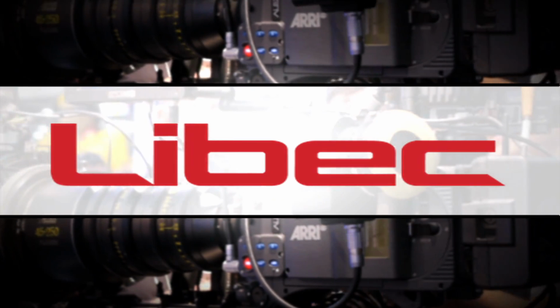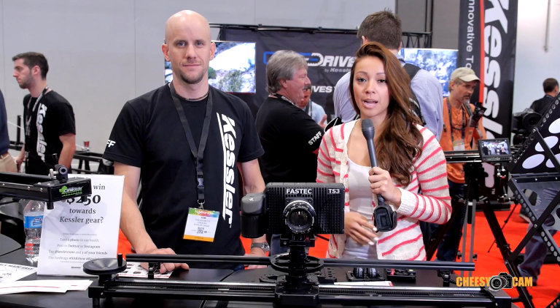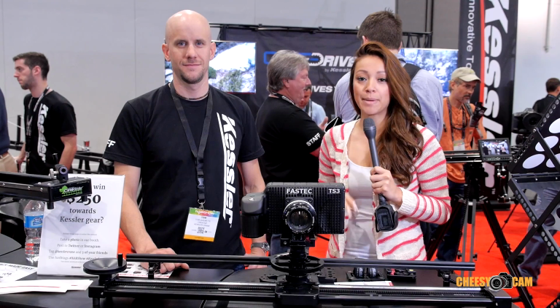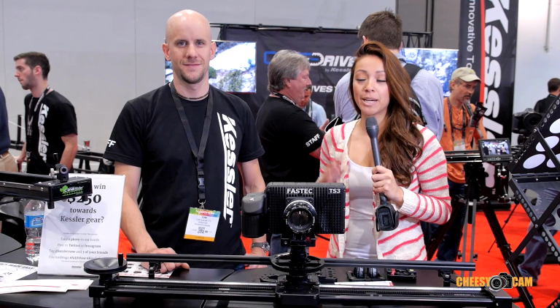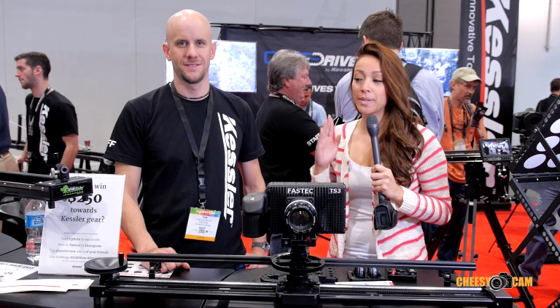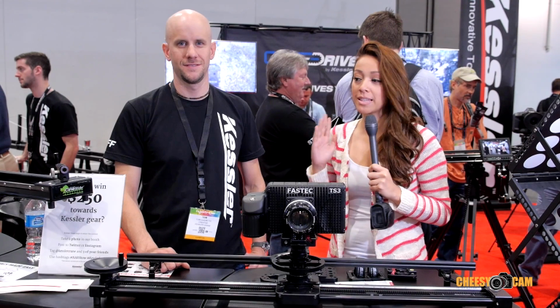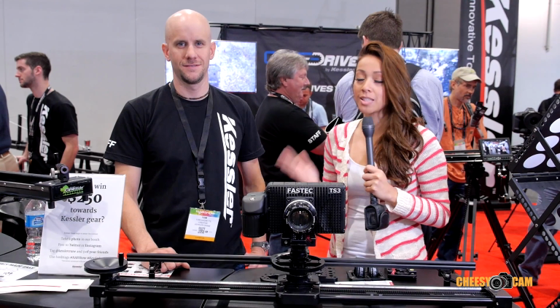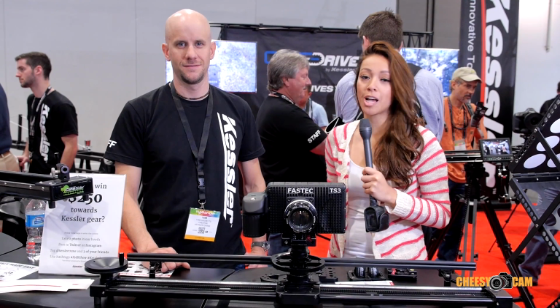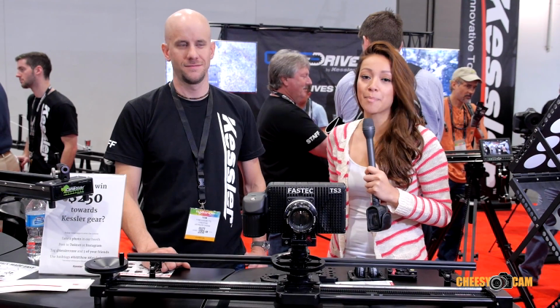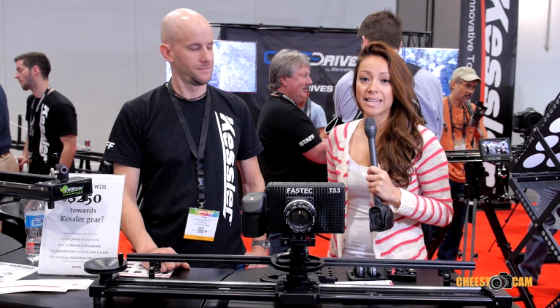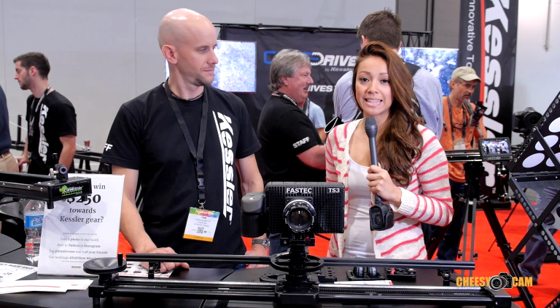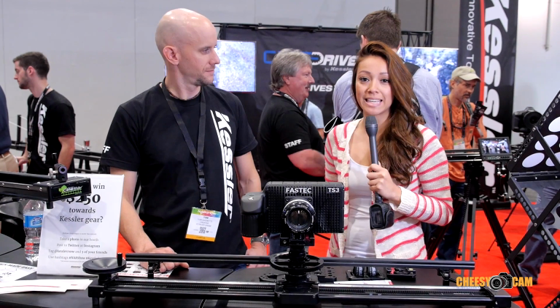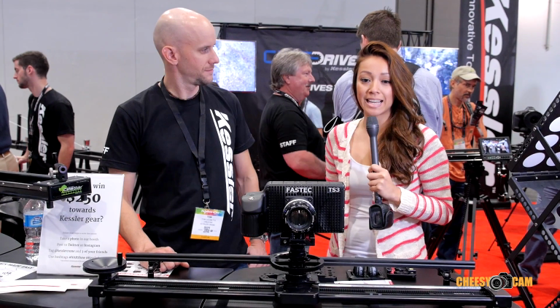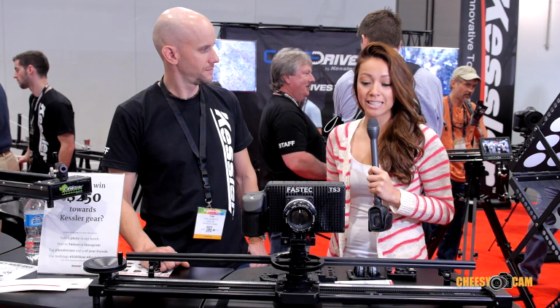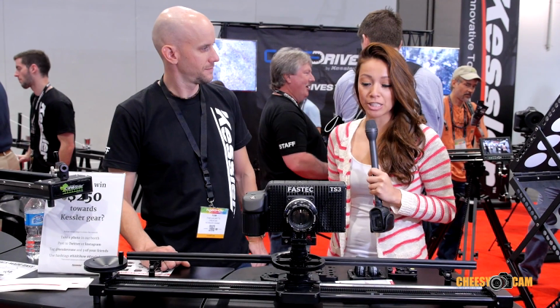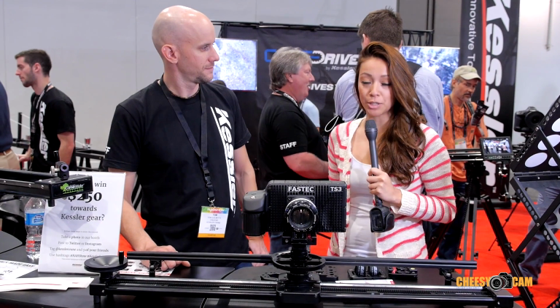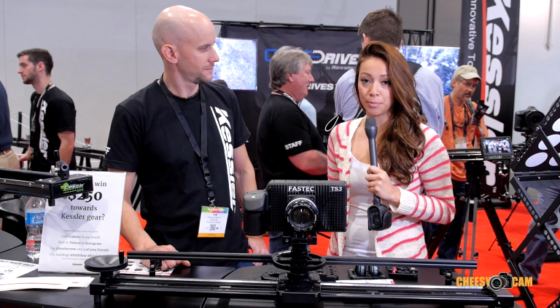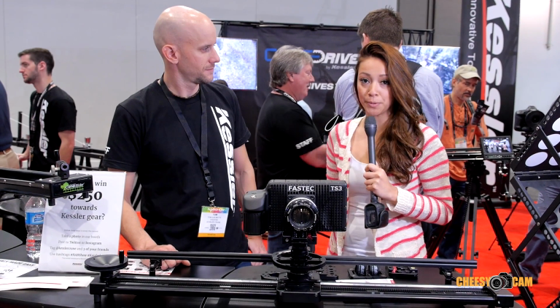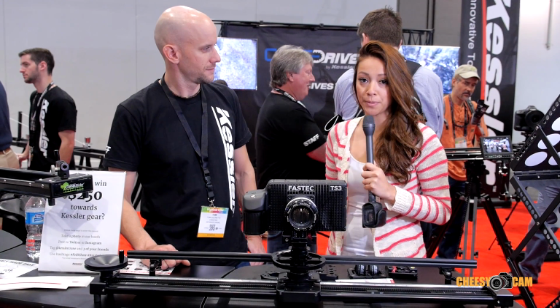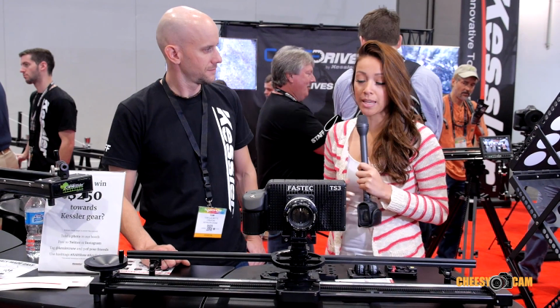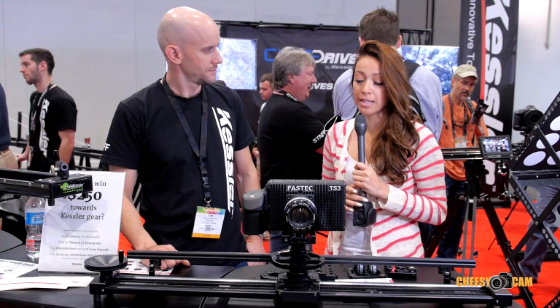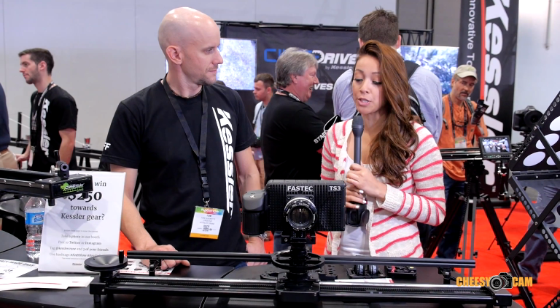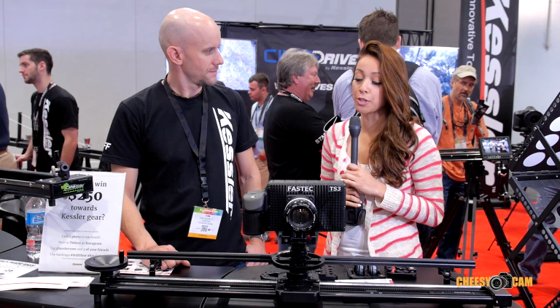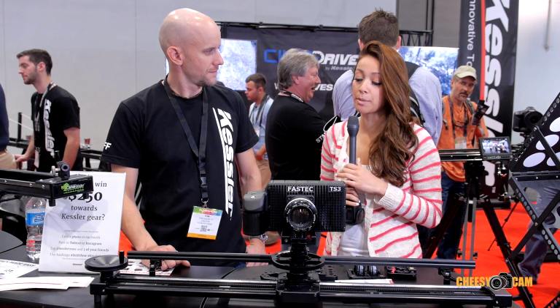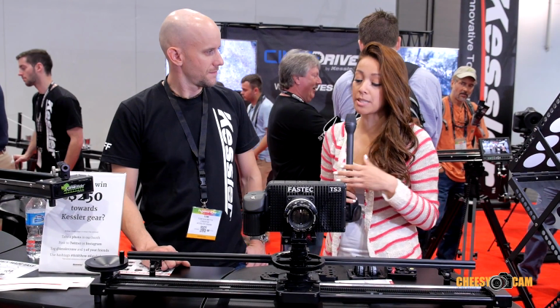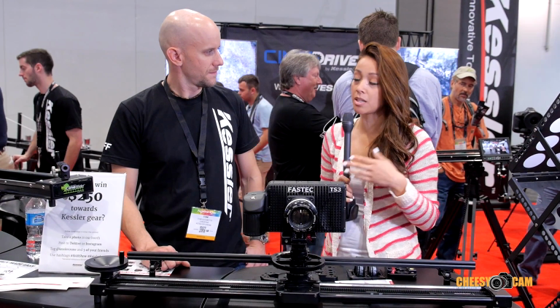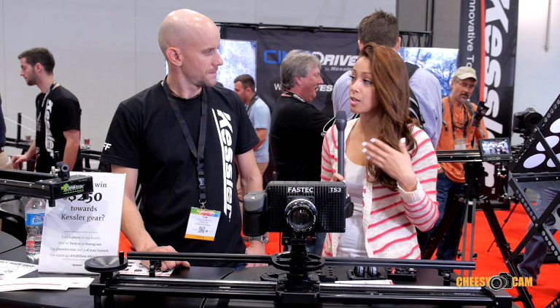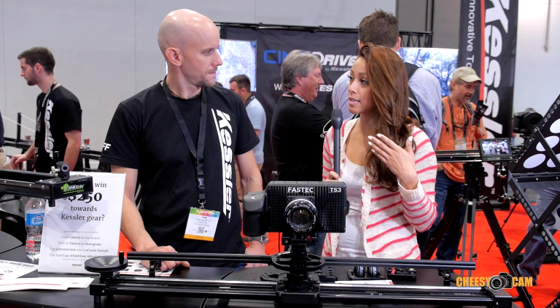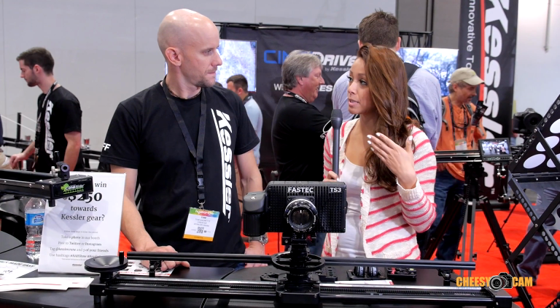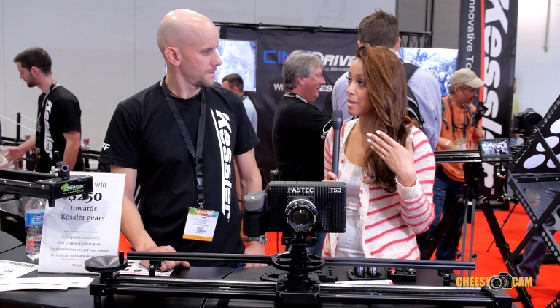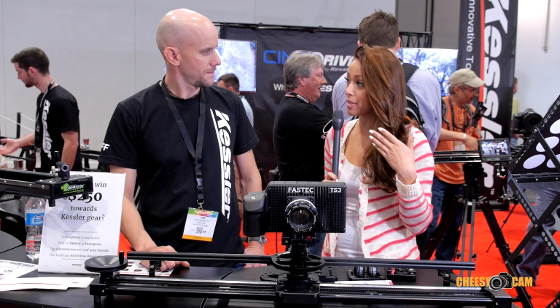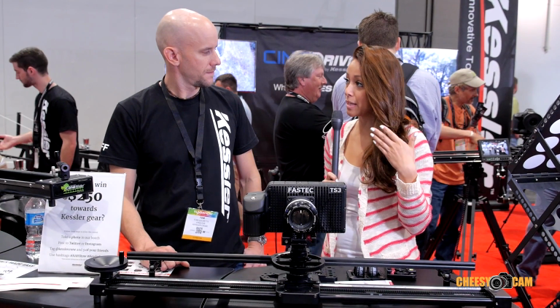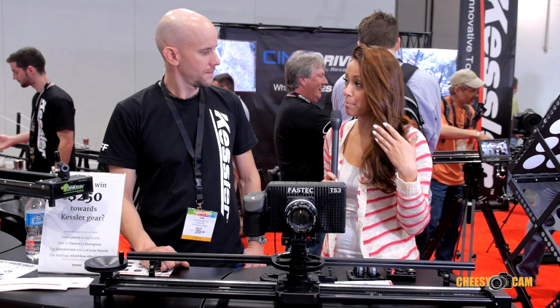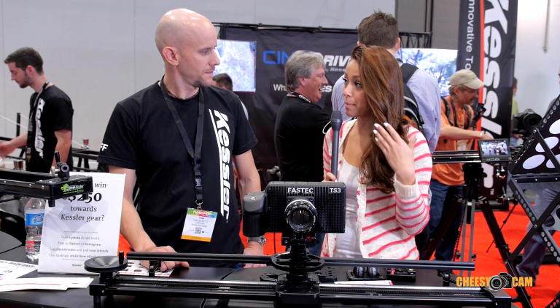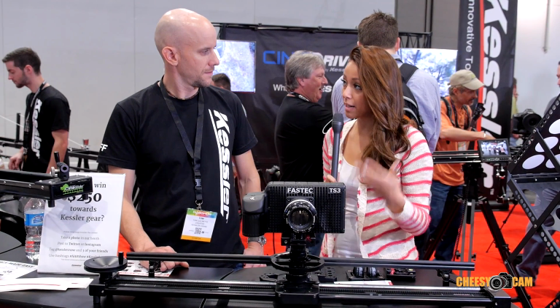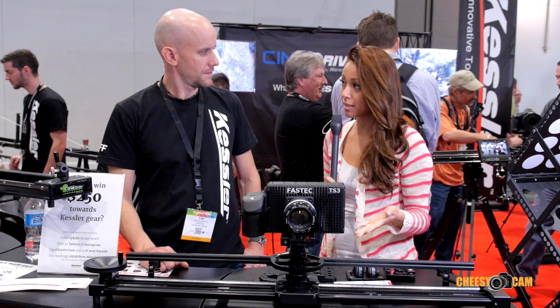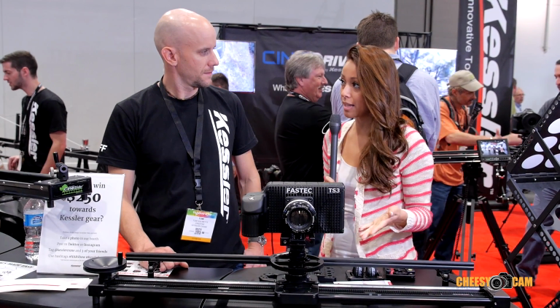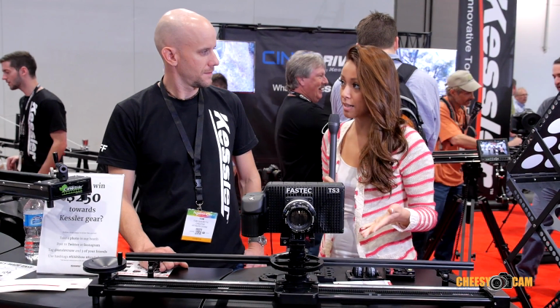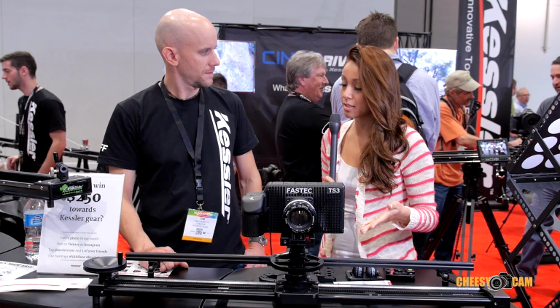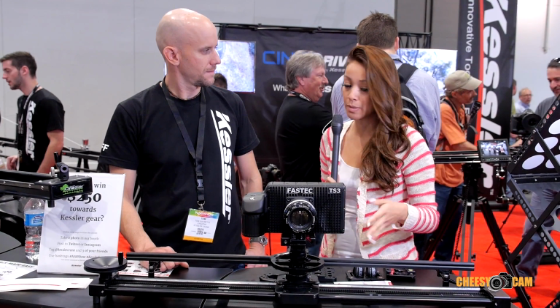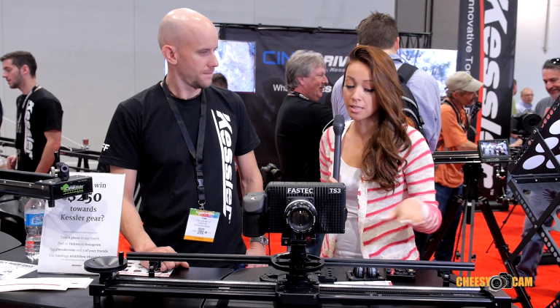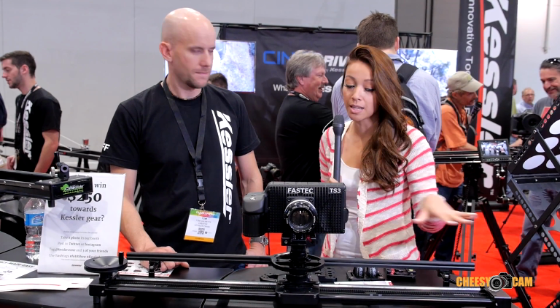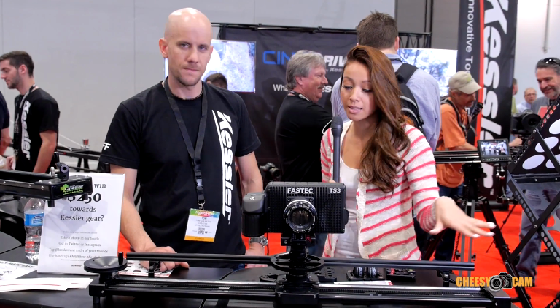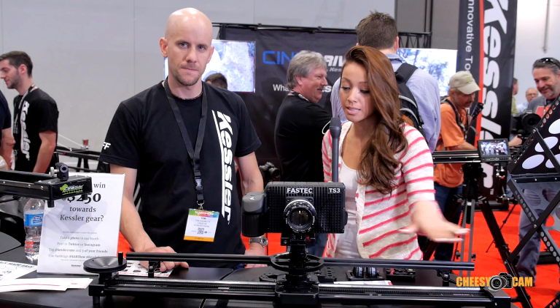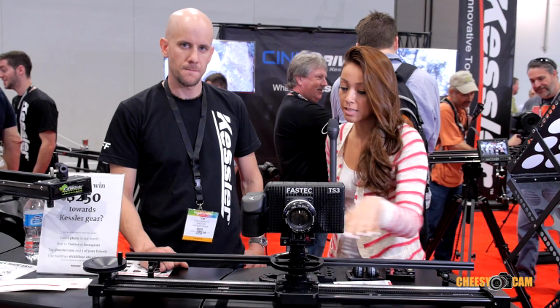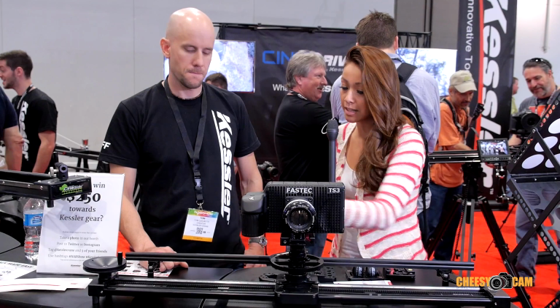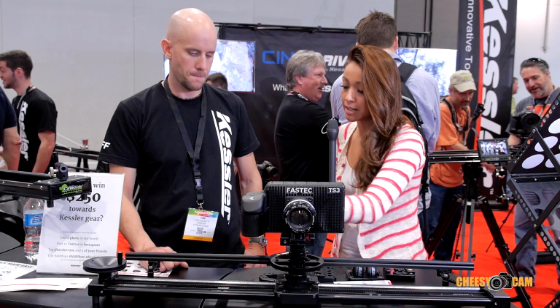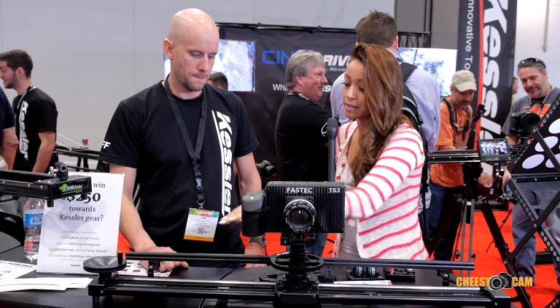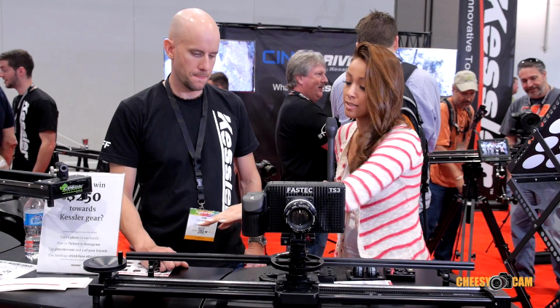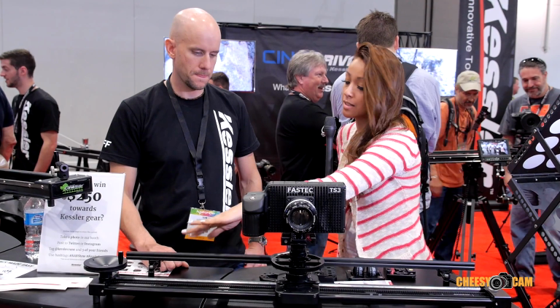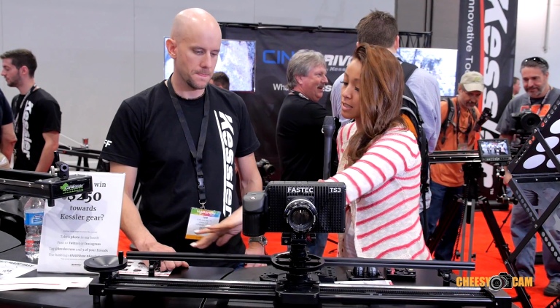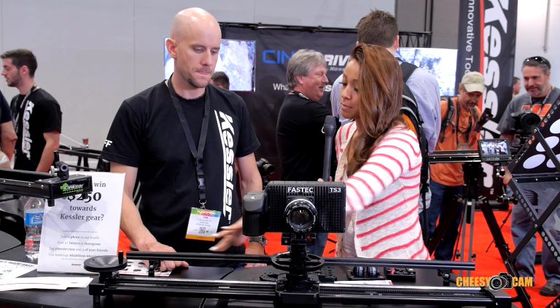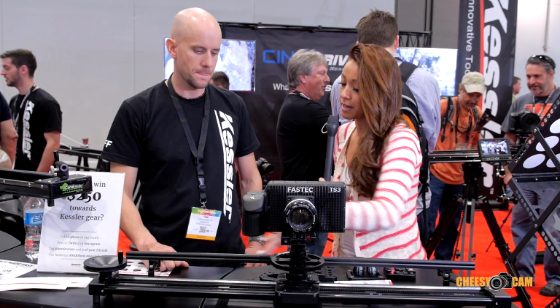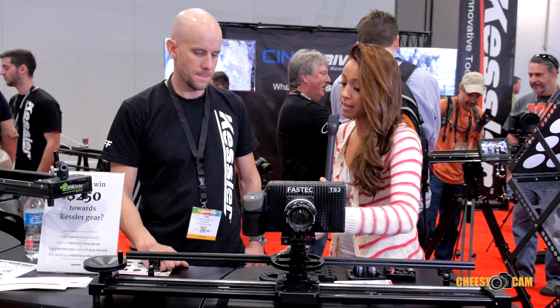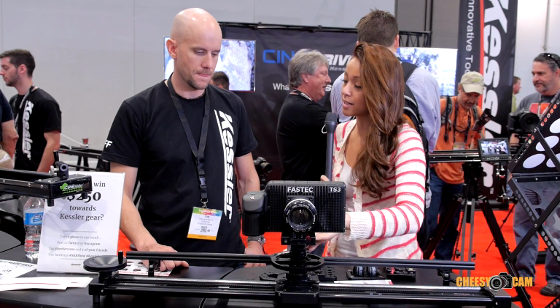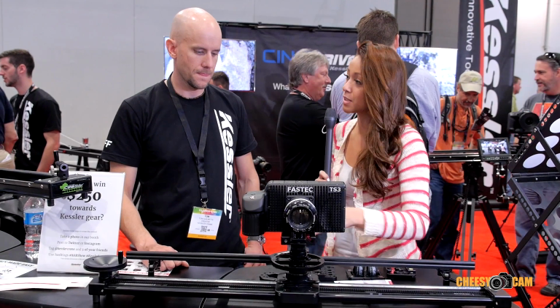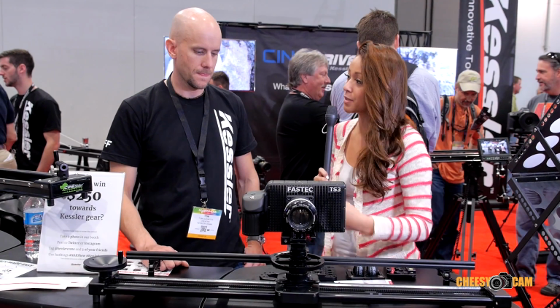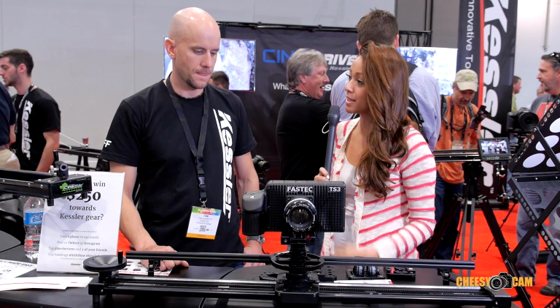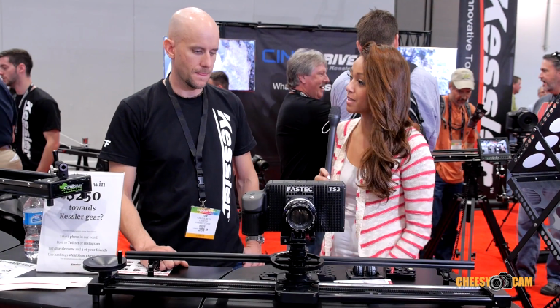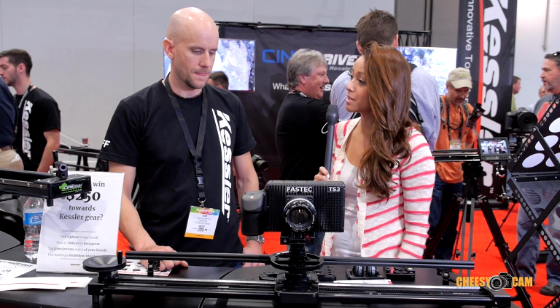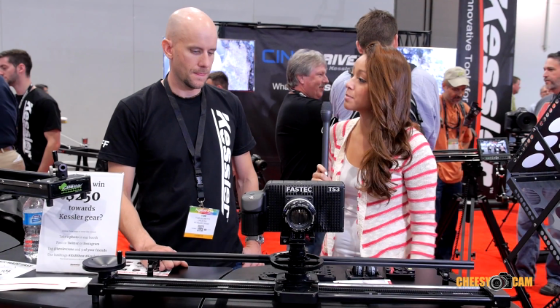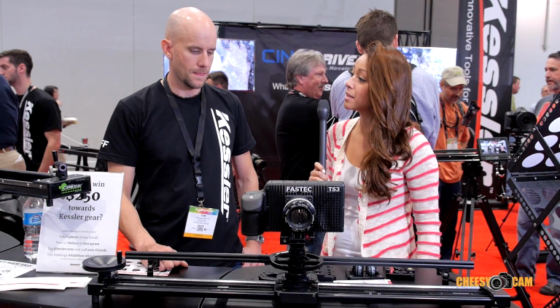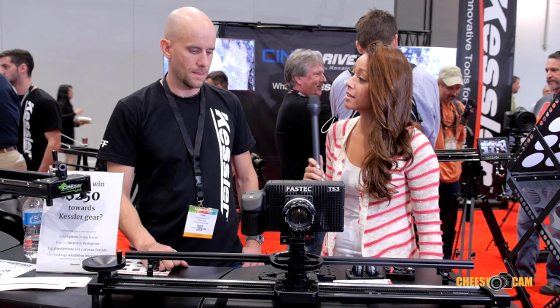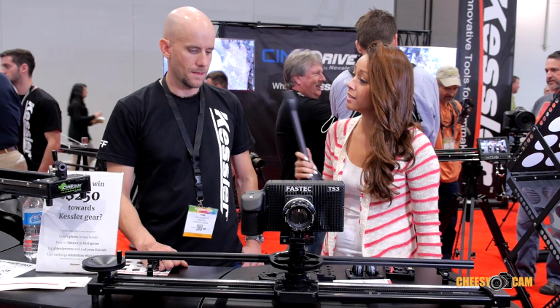I'm here with Tom at the Kessler booth and you're going to be talking to us about the Parallax. It's not the slider — it's this back here, so can you tell us about that?